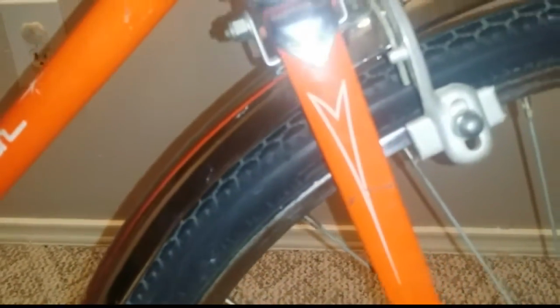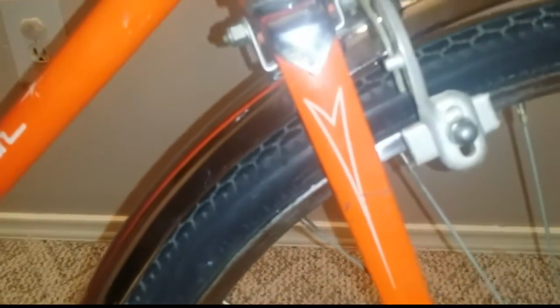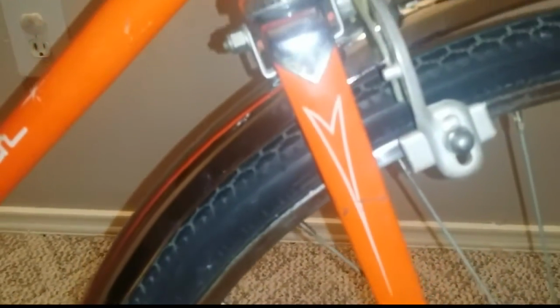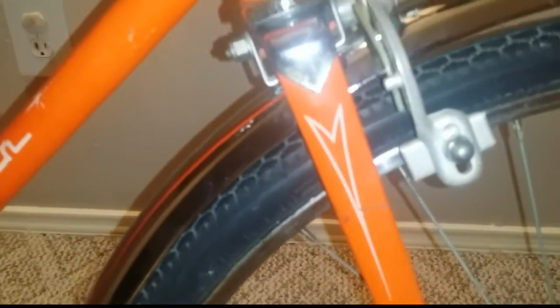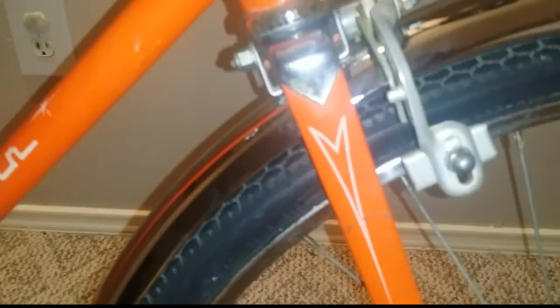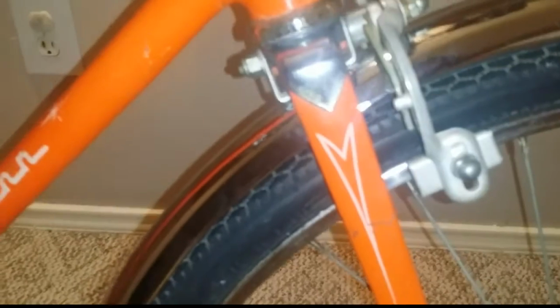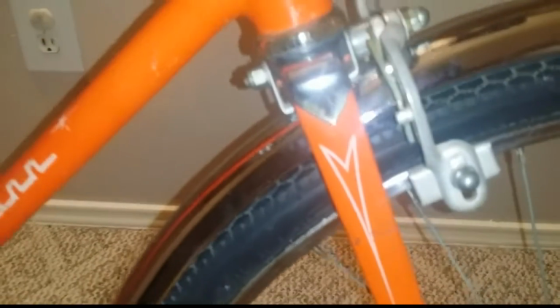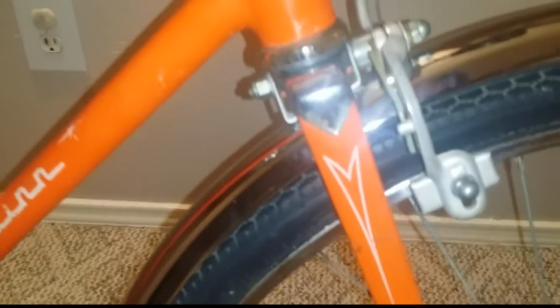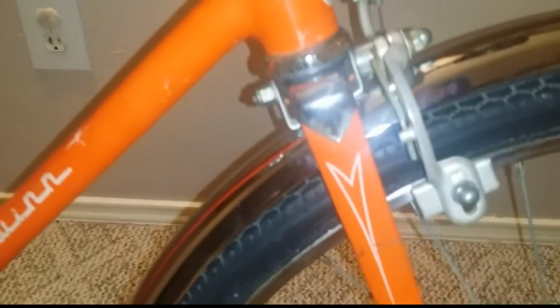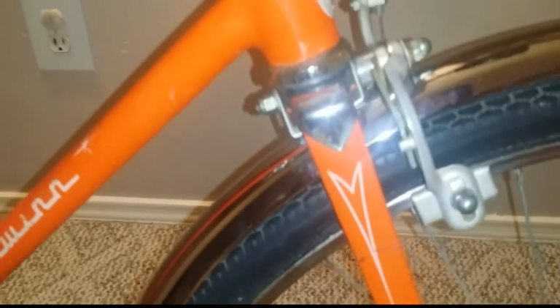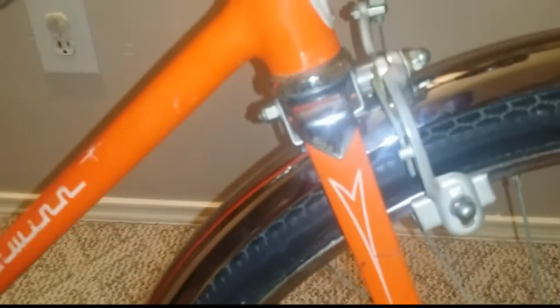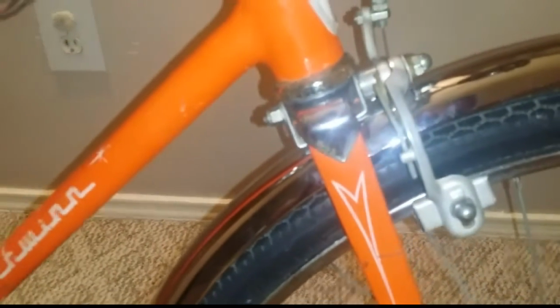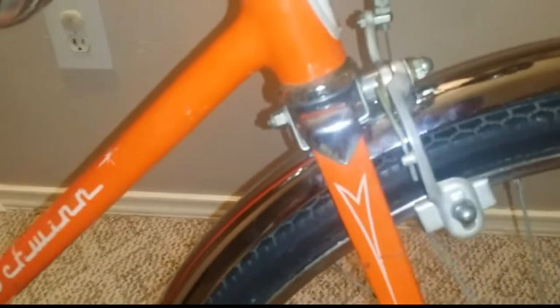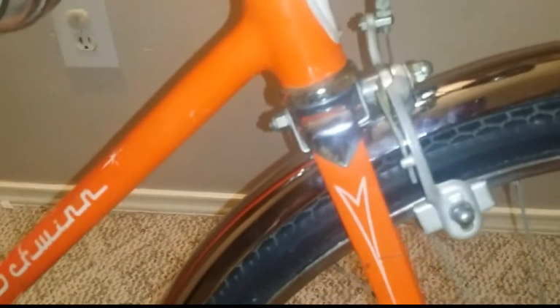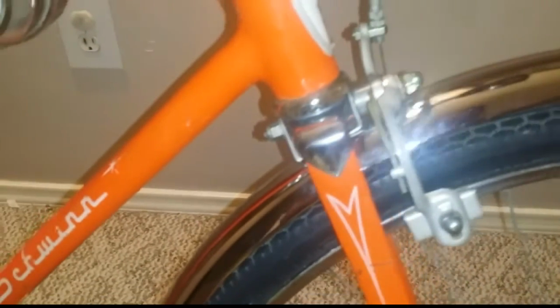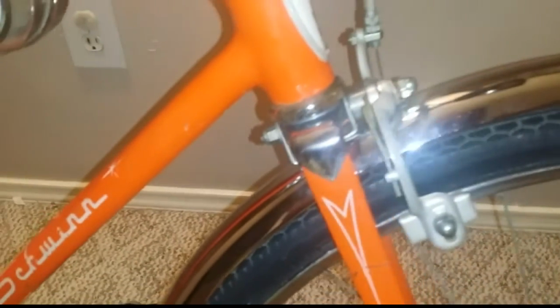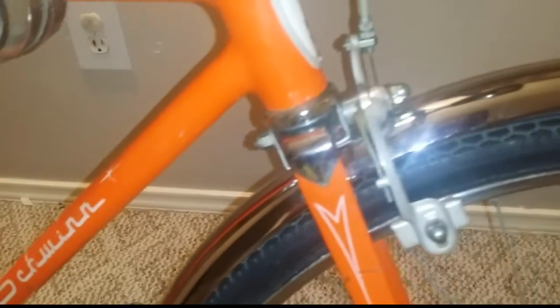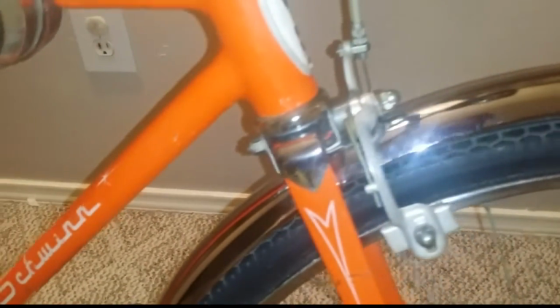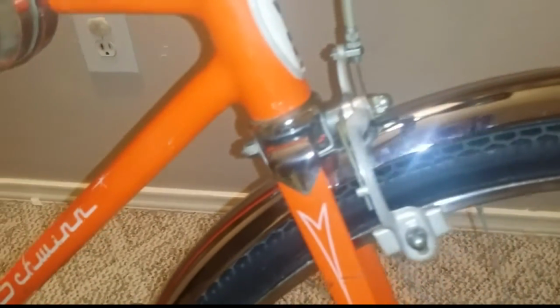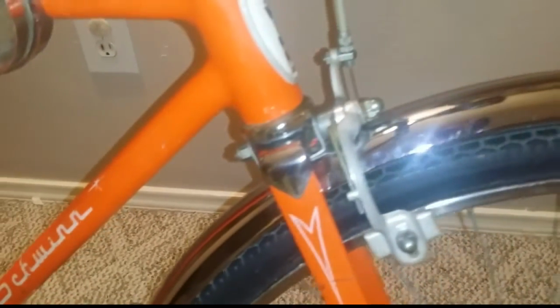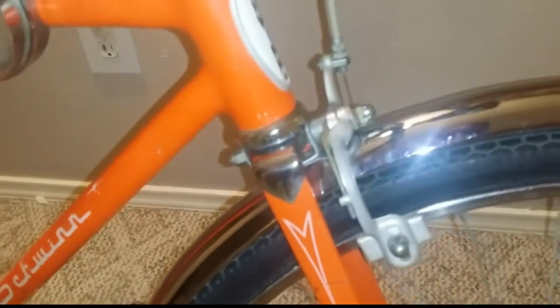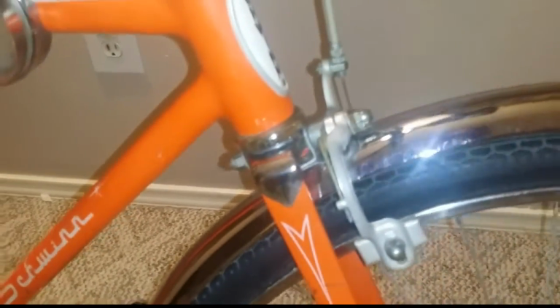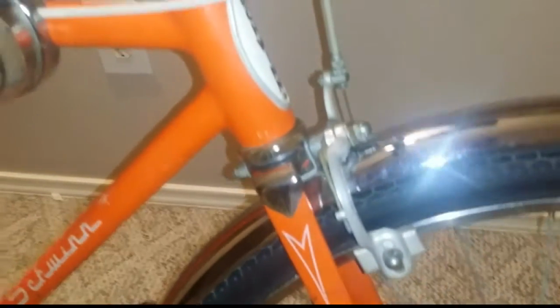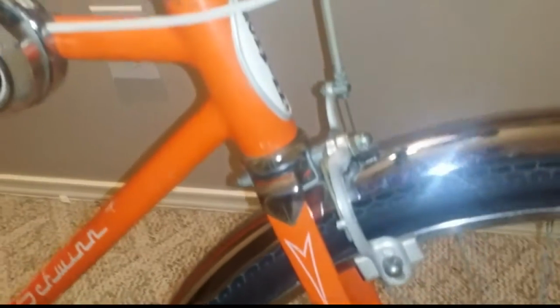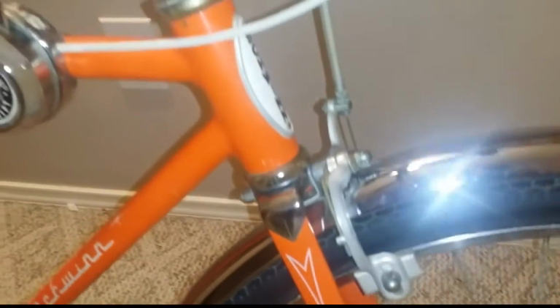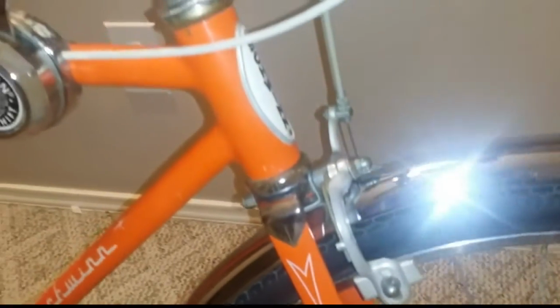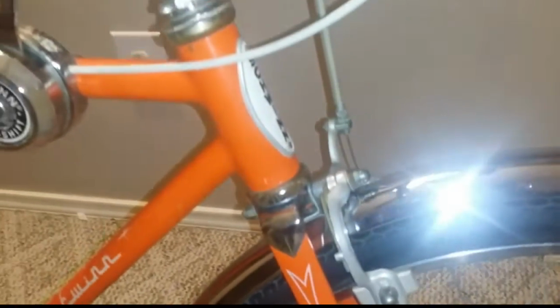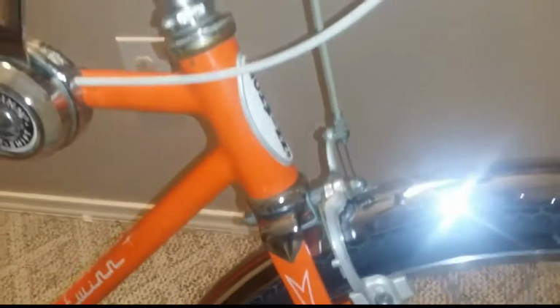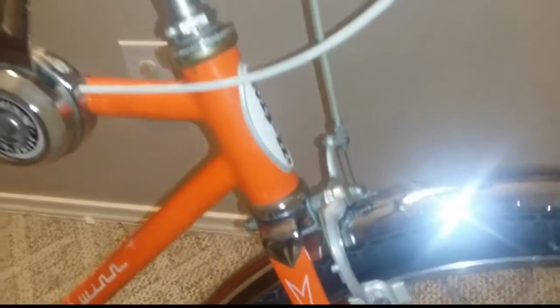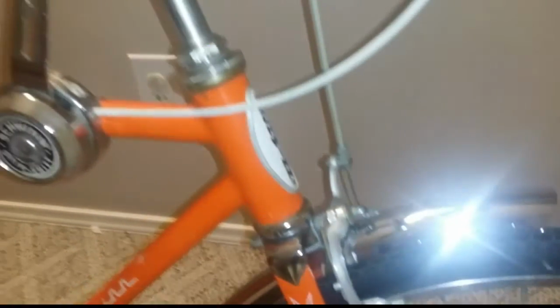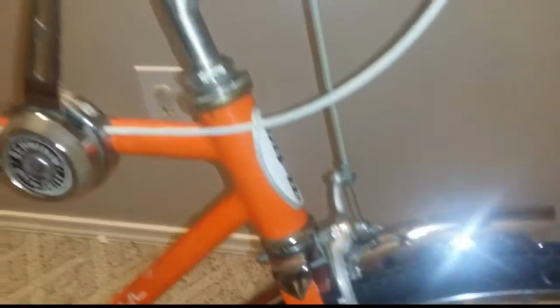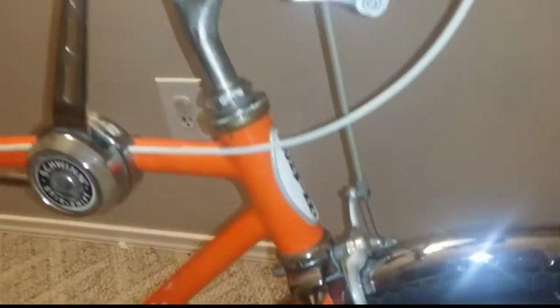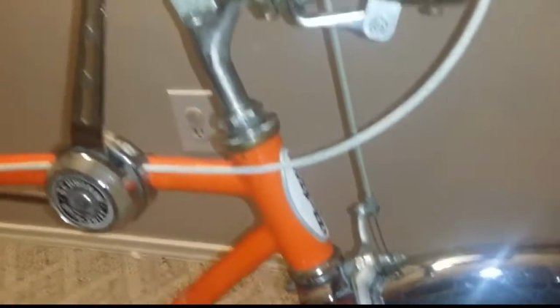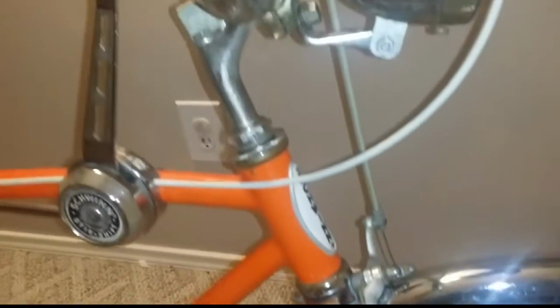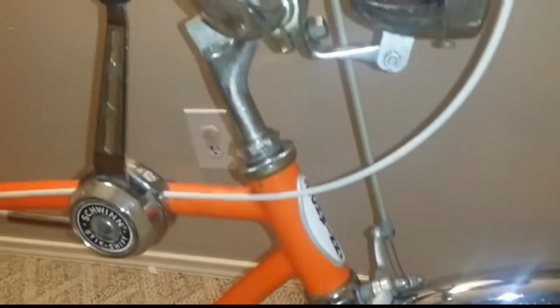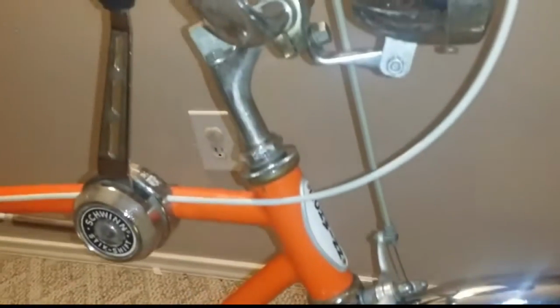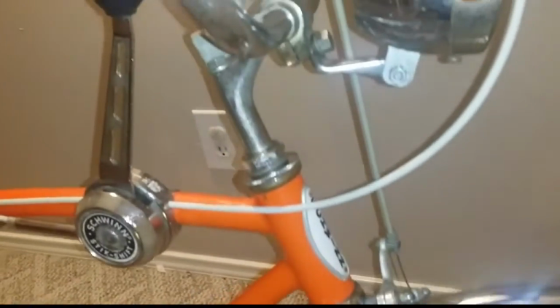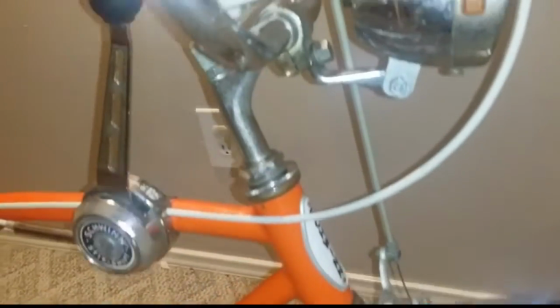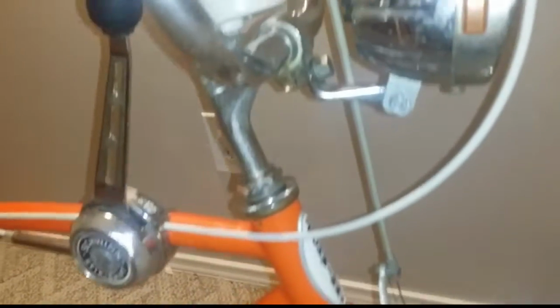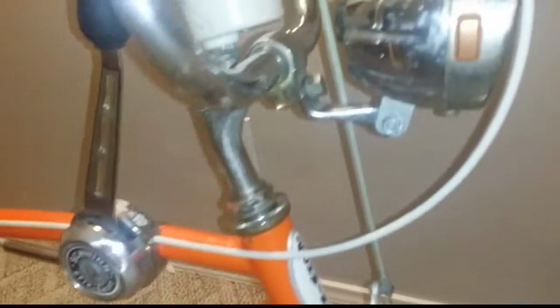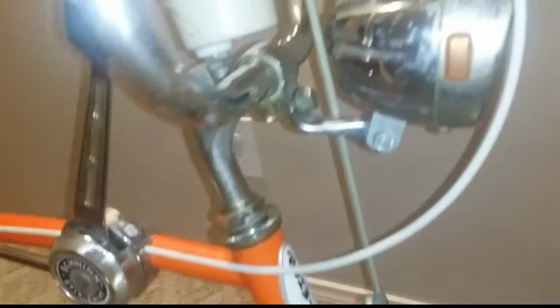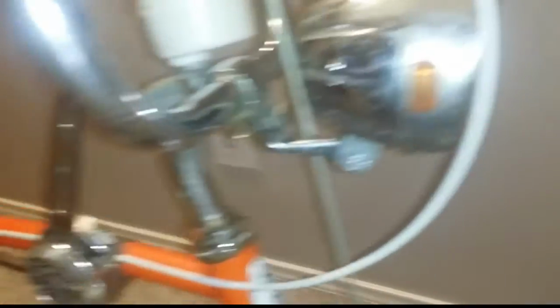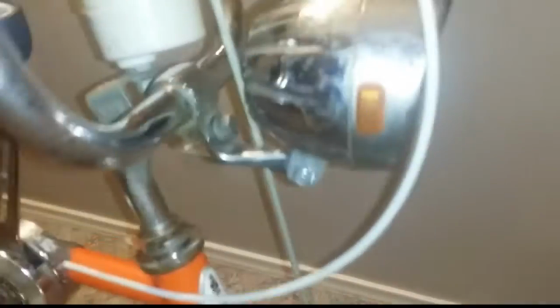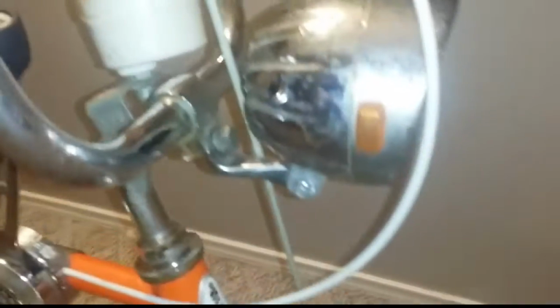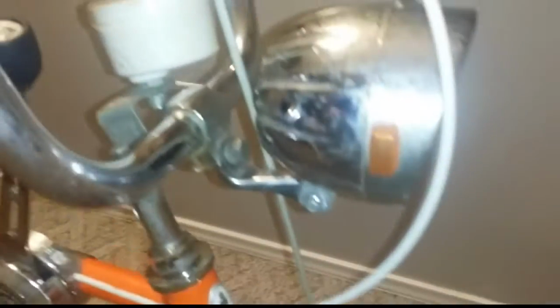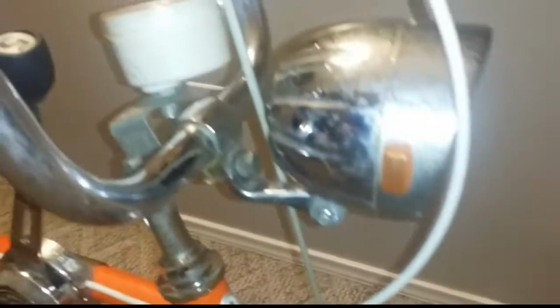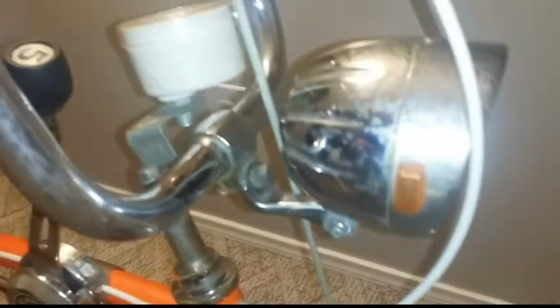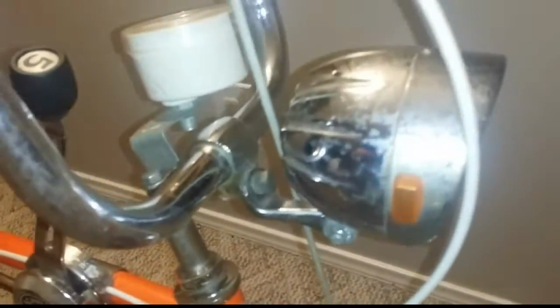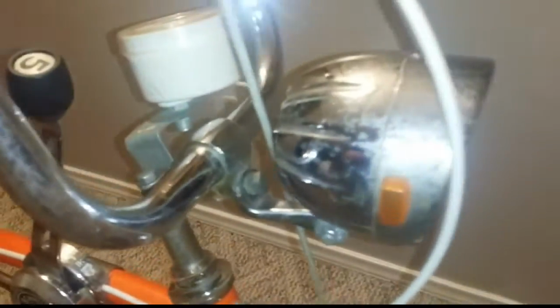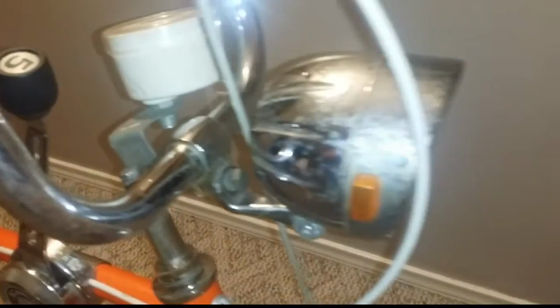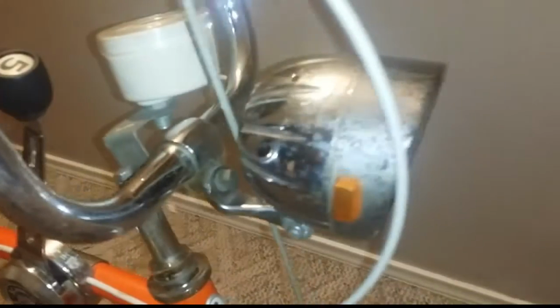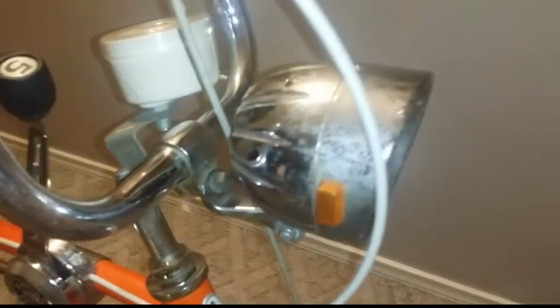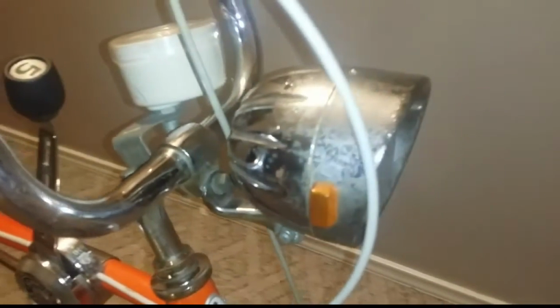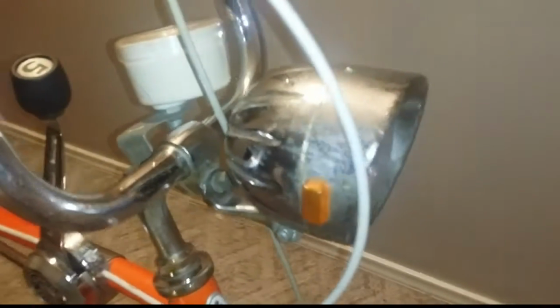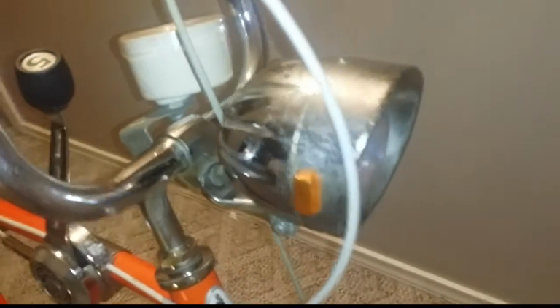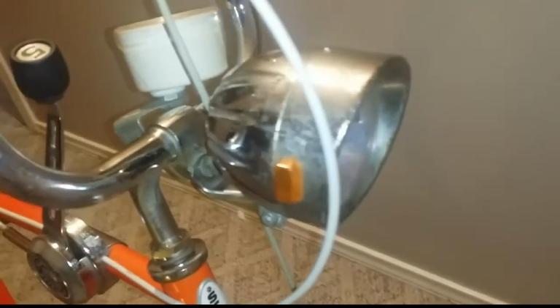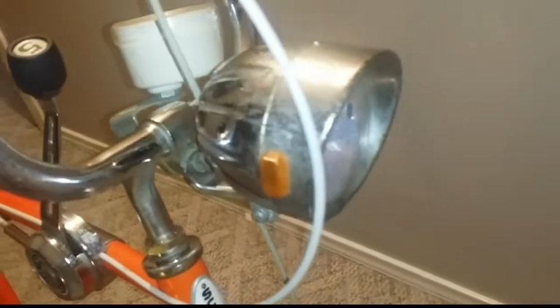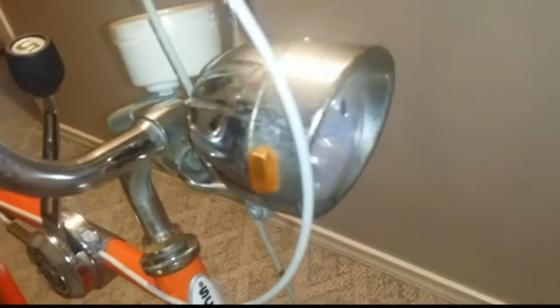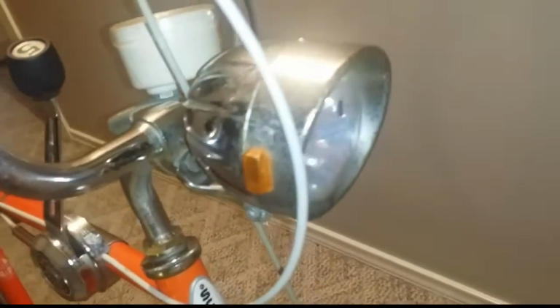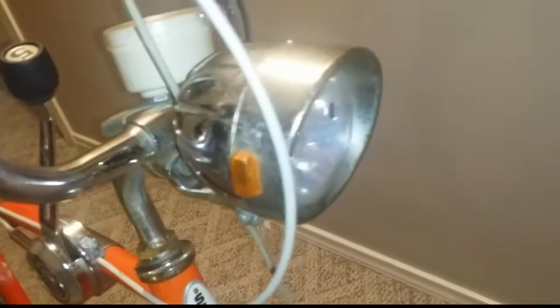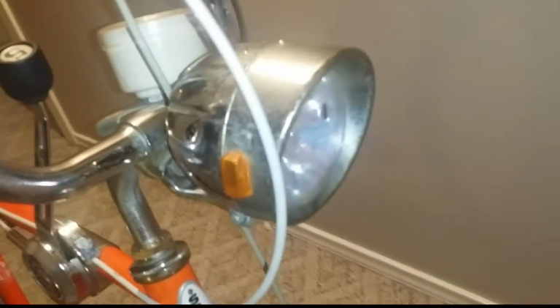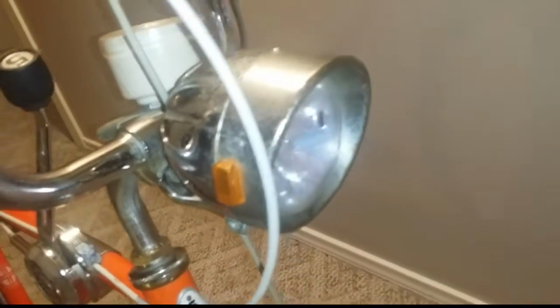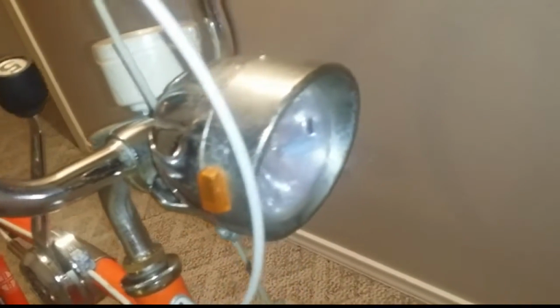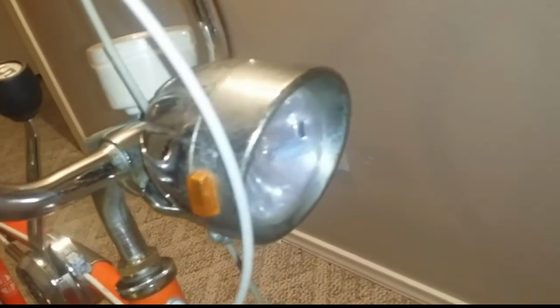The front tire is definitely not original. I do have the original tires; I just don't keep them on there because I don't want them to get ruined.